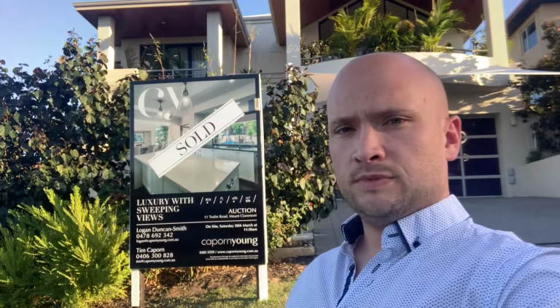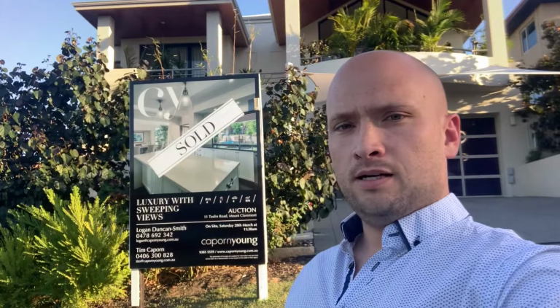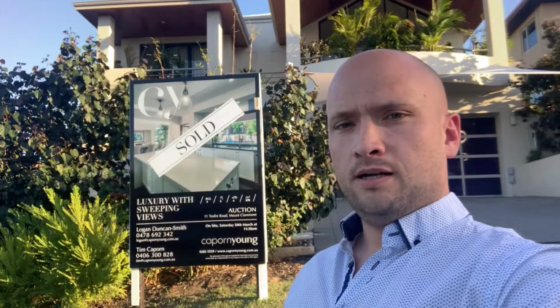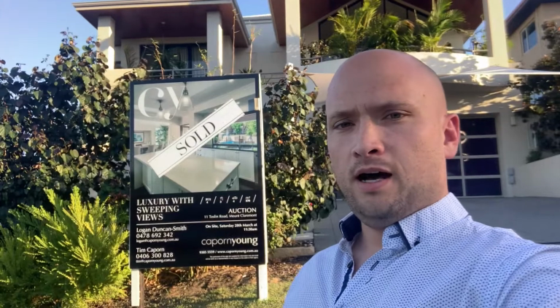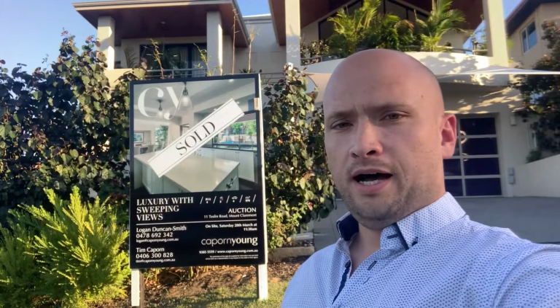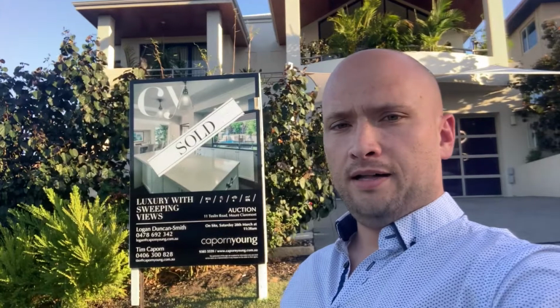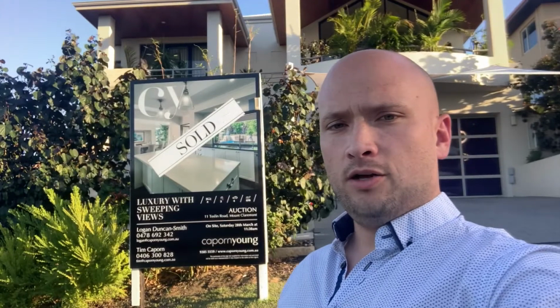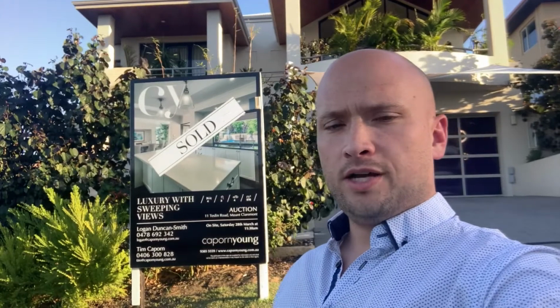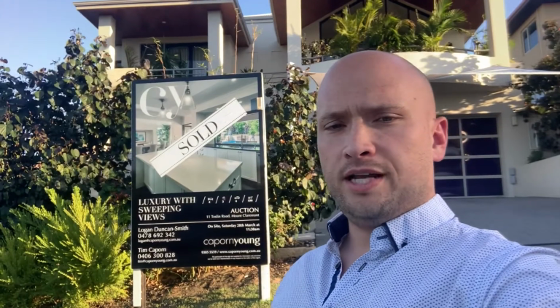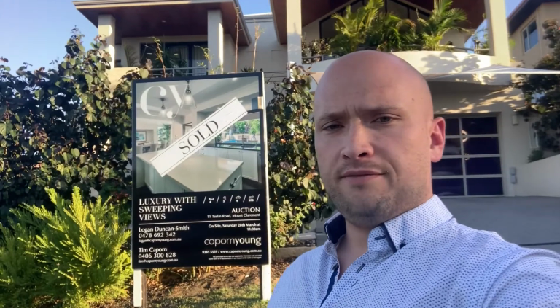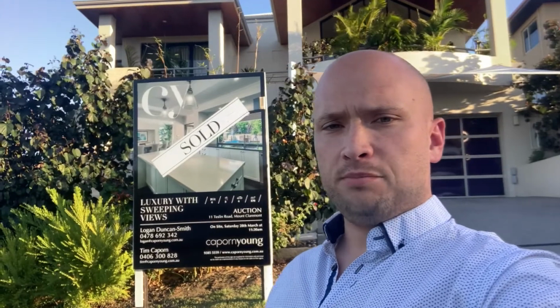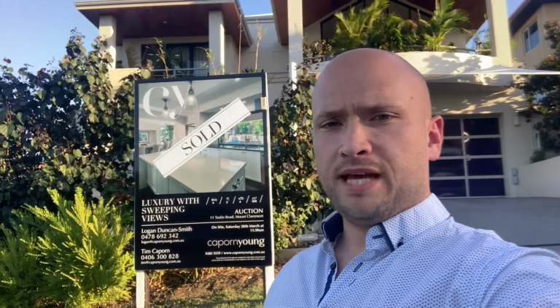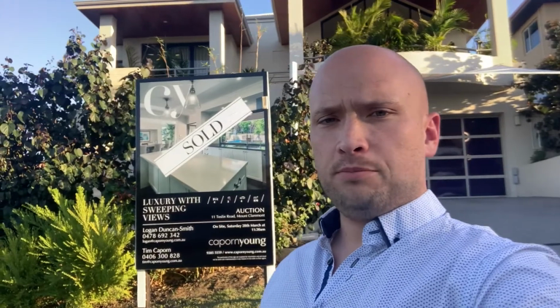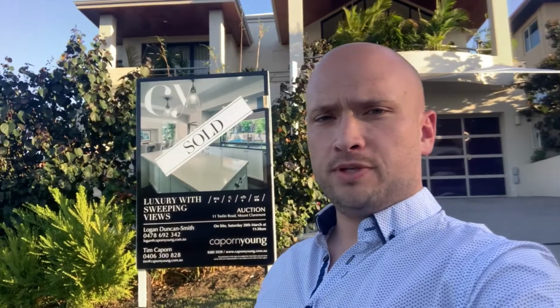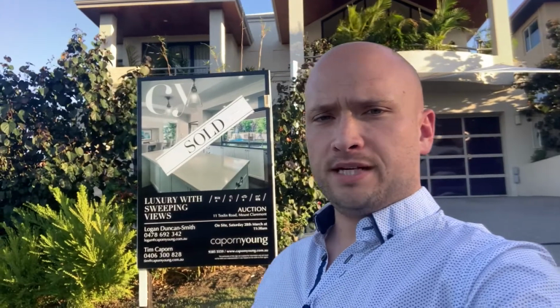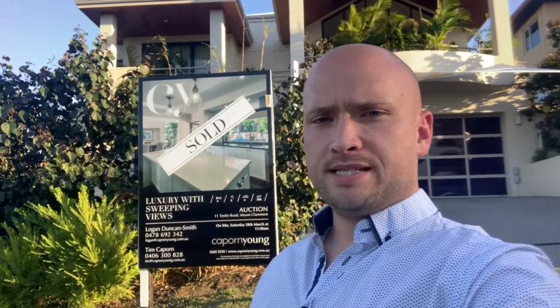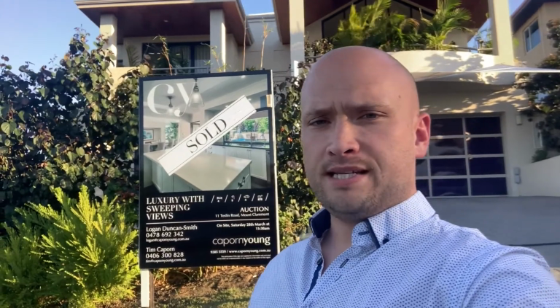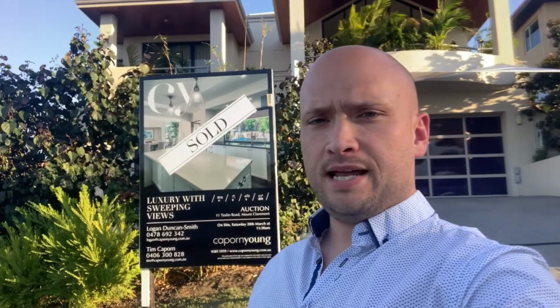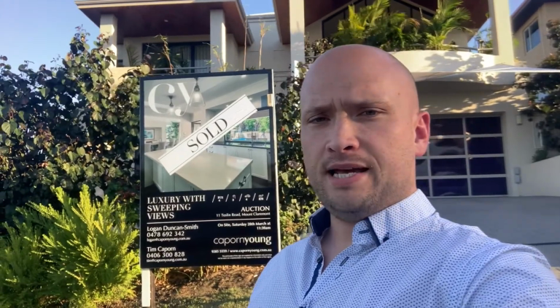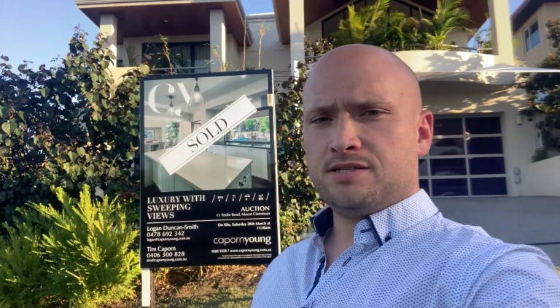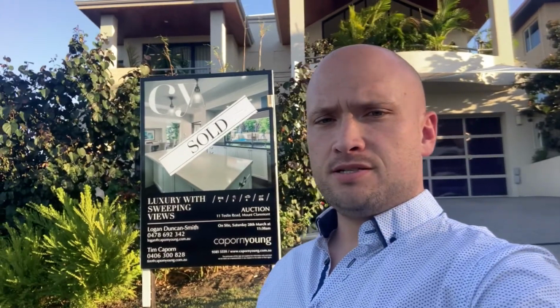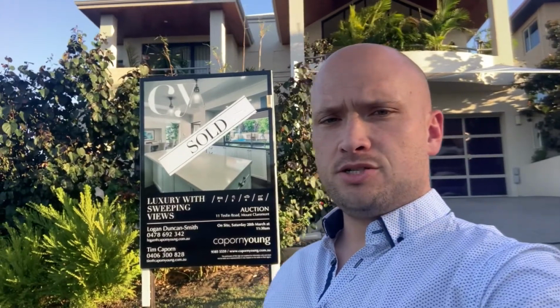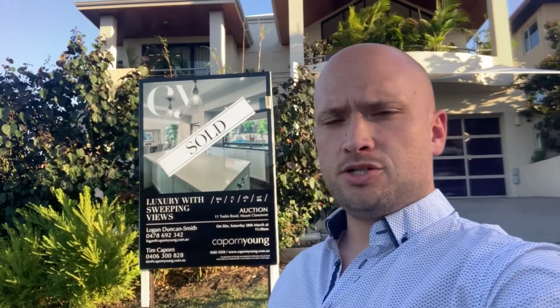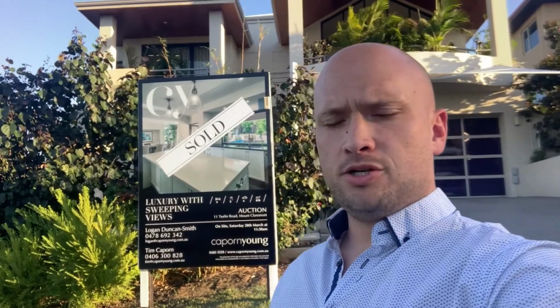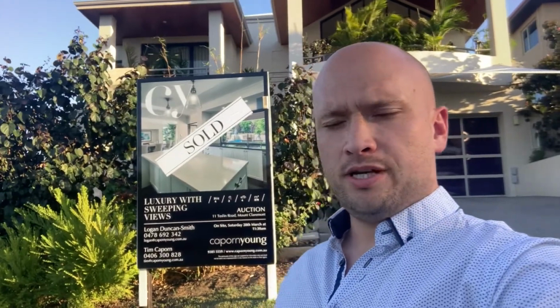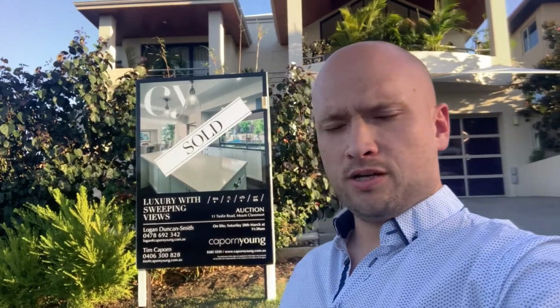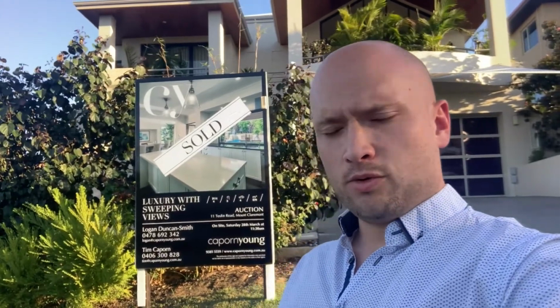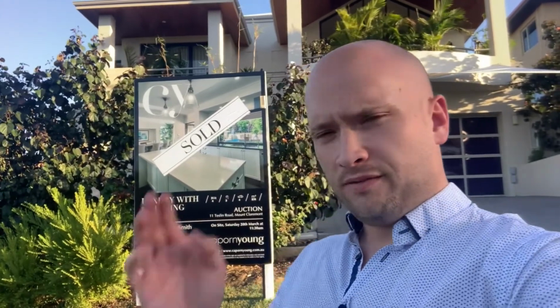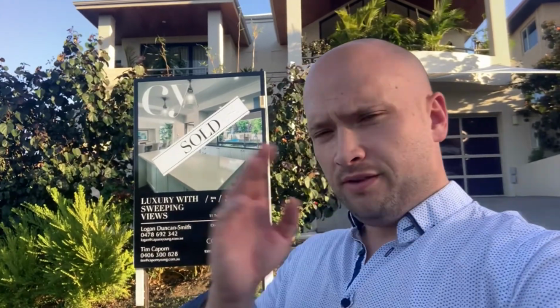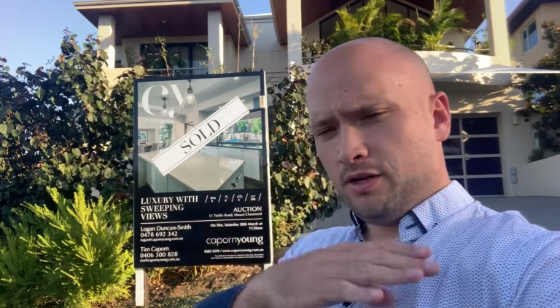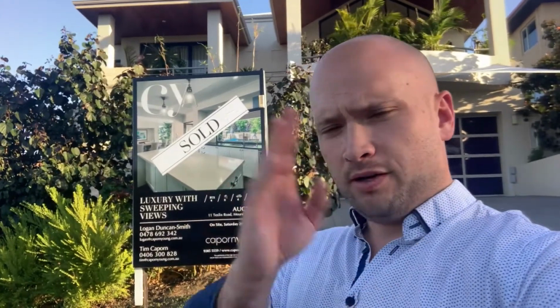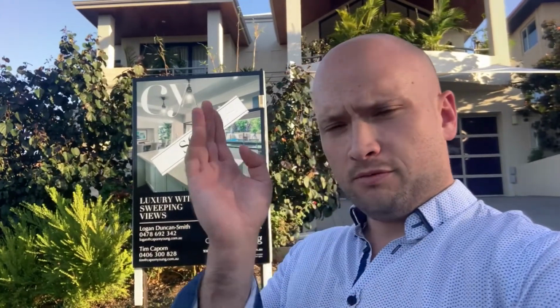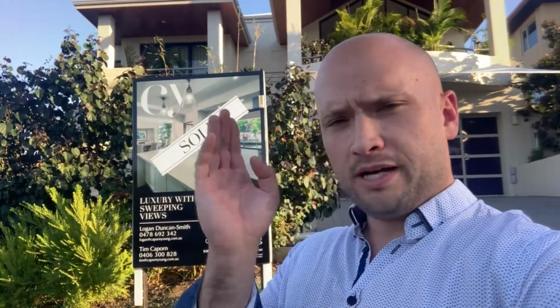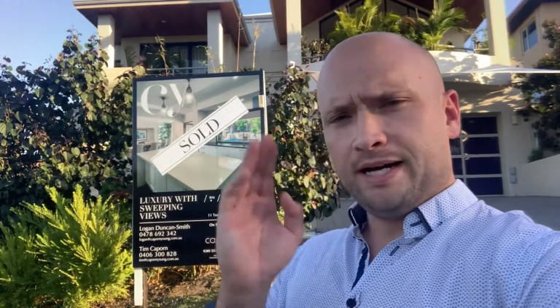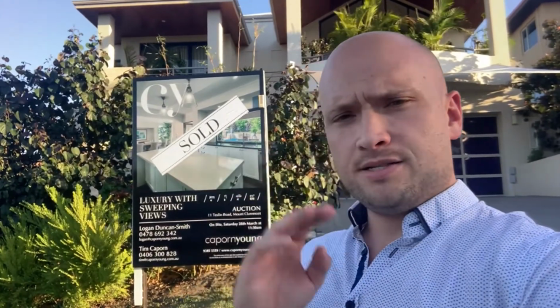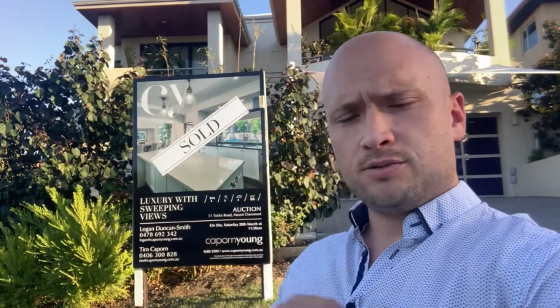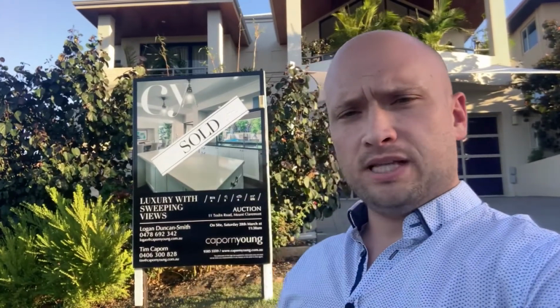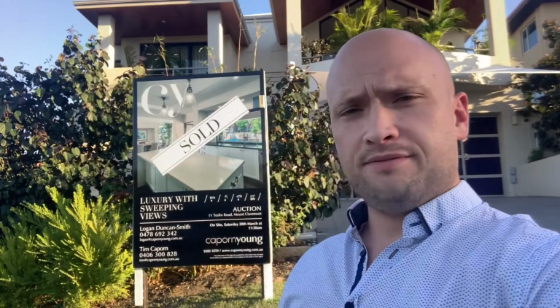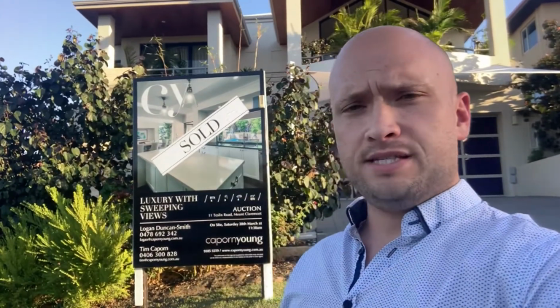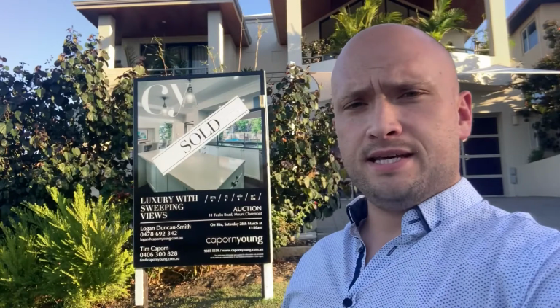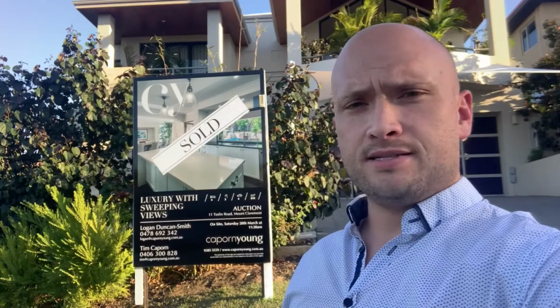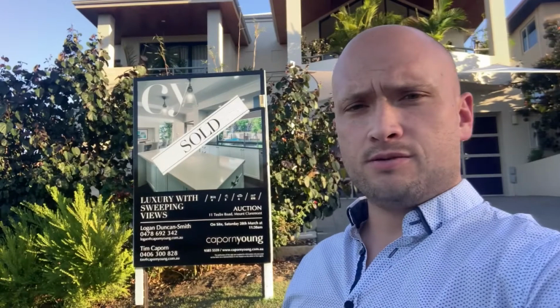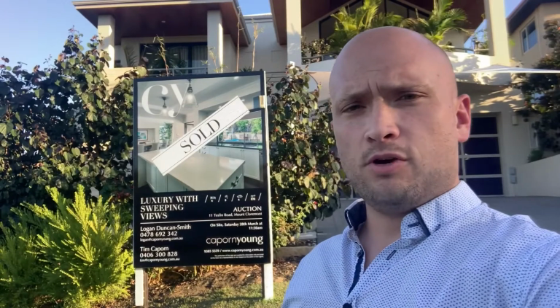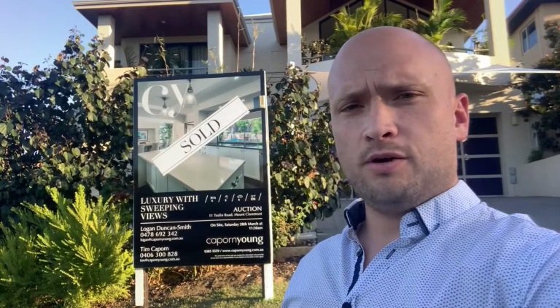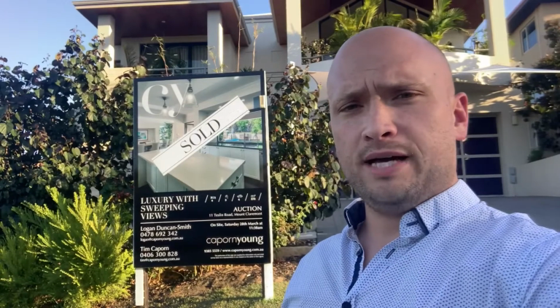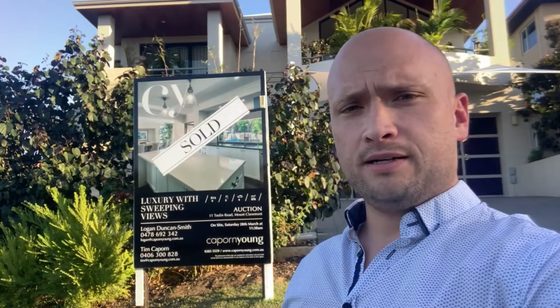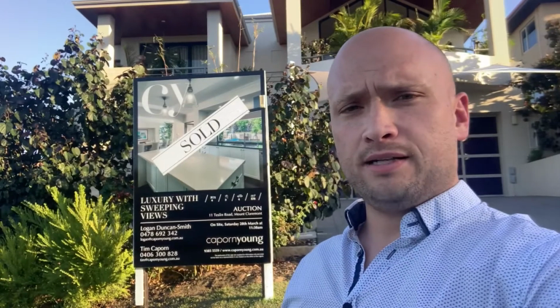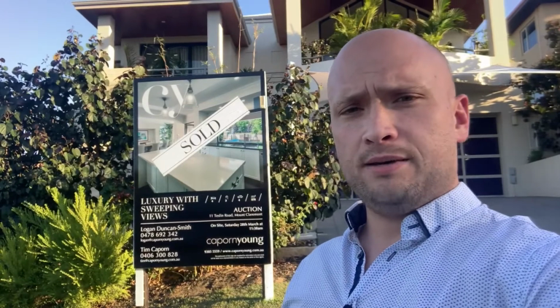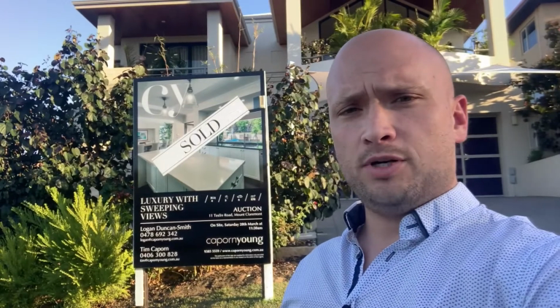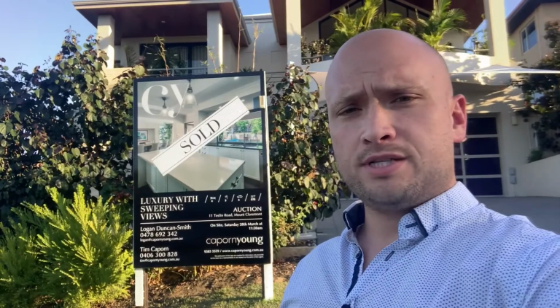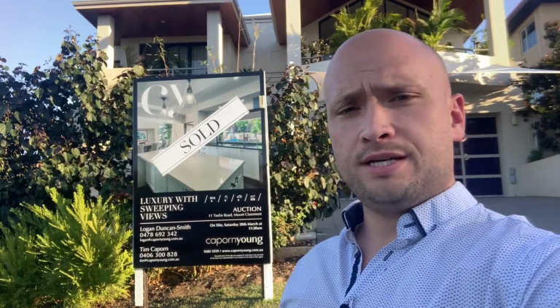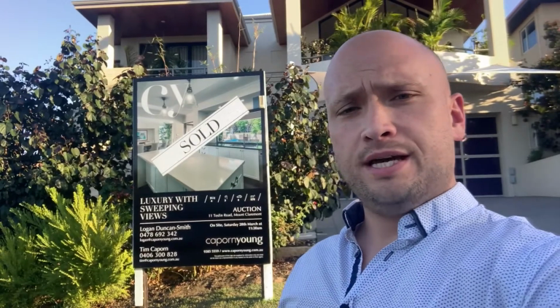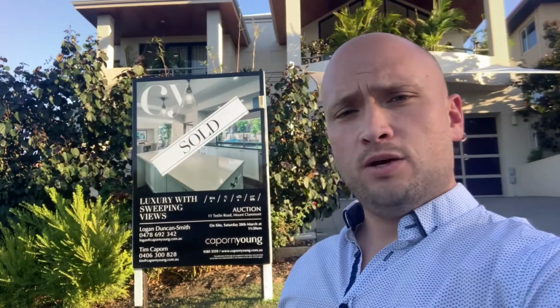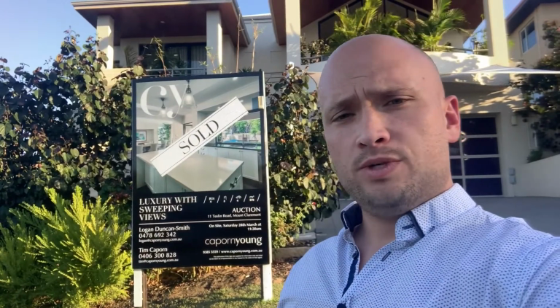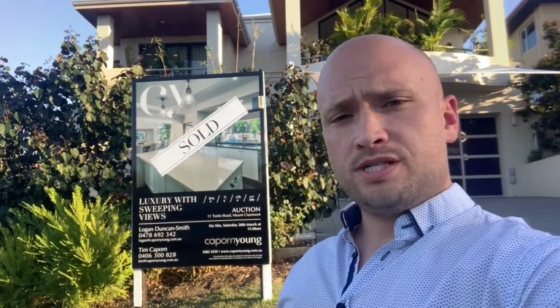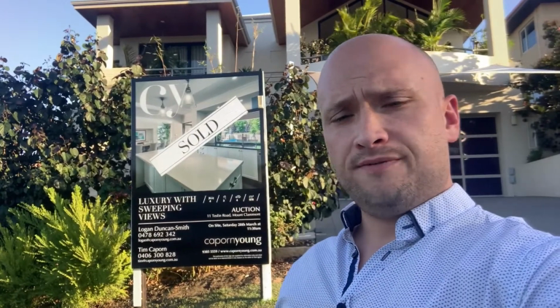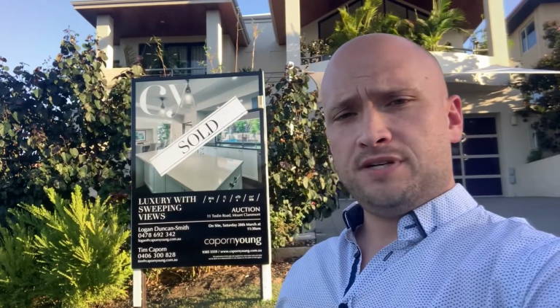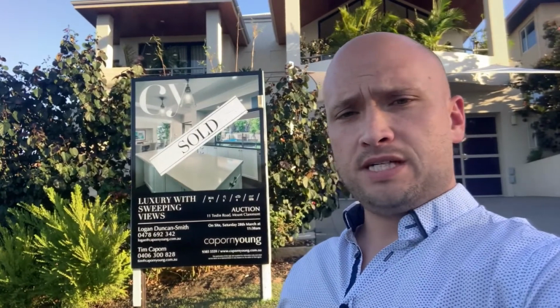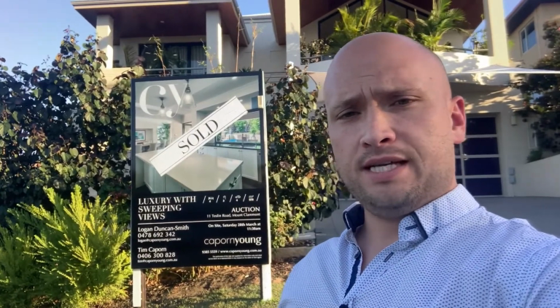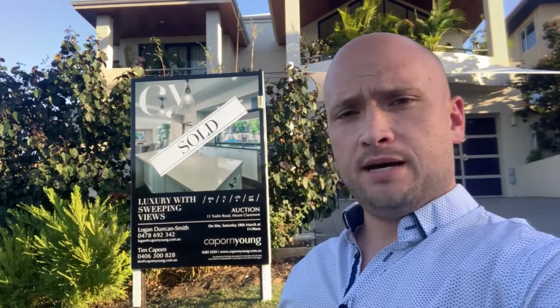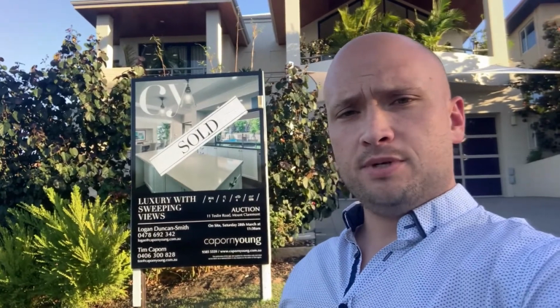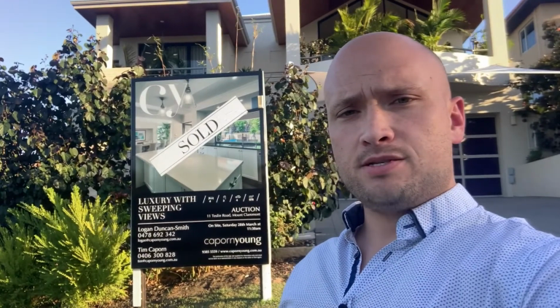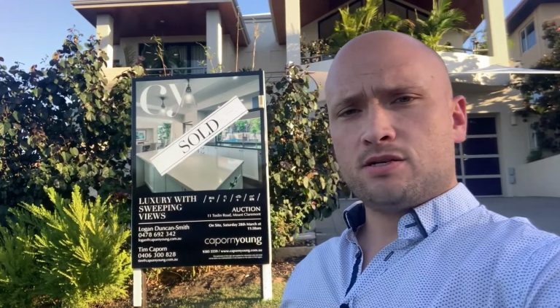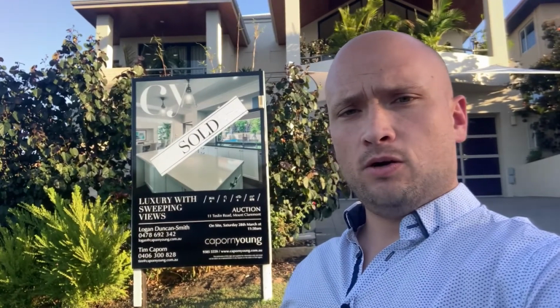Hi, Logan here from Cape Horn Young Estate Agents, just shooting a quick video in regards to 11 Teslin Road, Mount Claremont, which has officially now been sold.